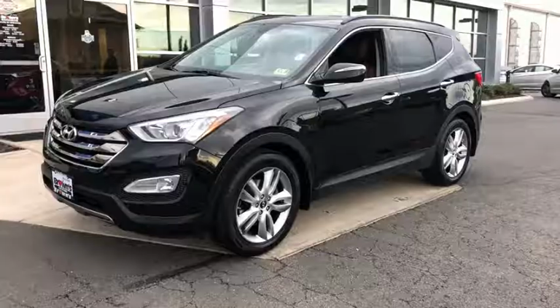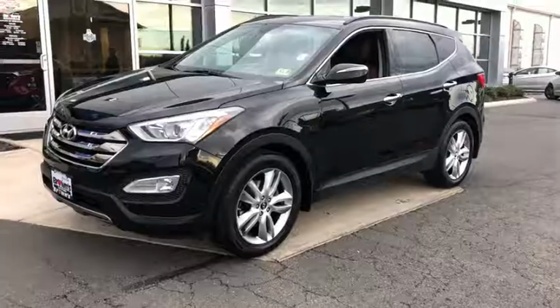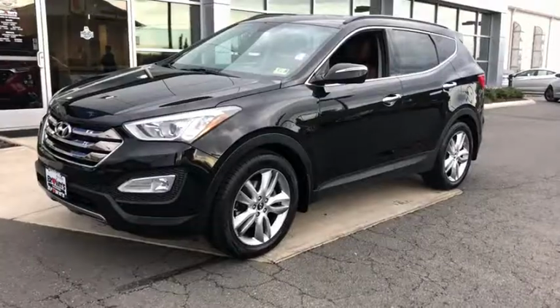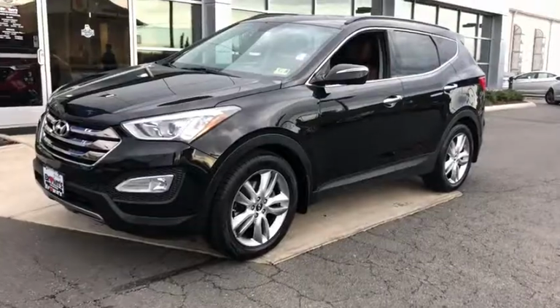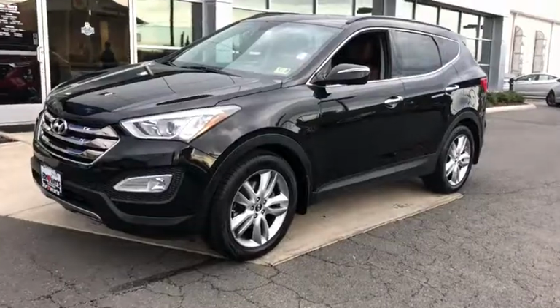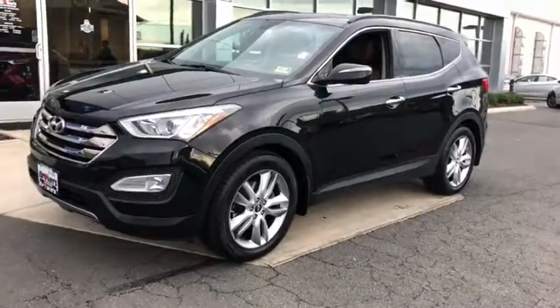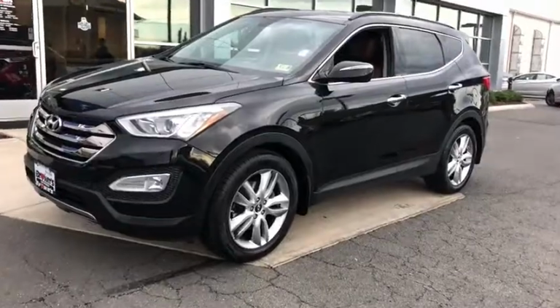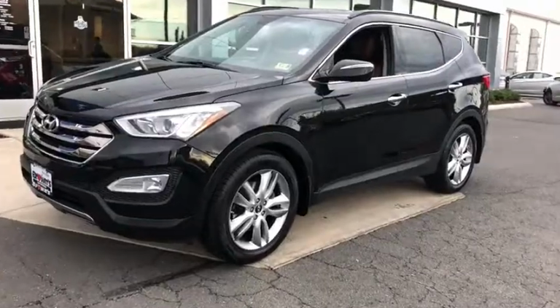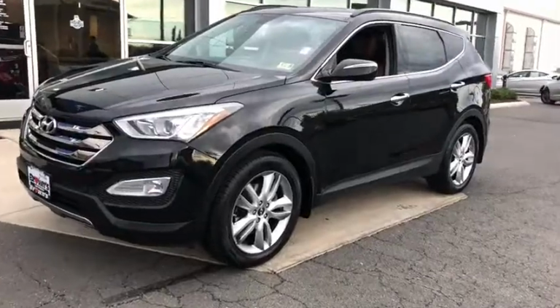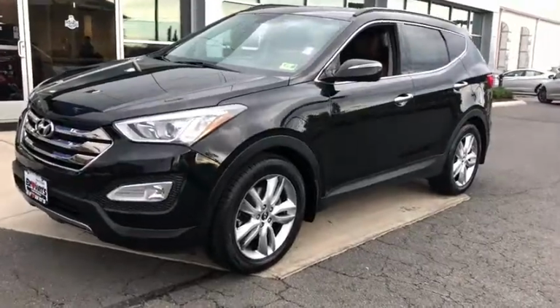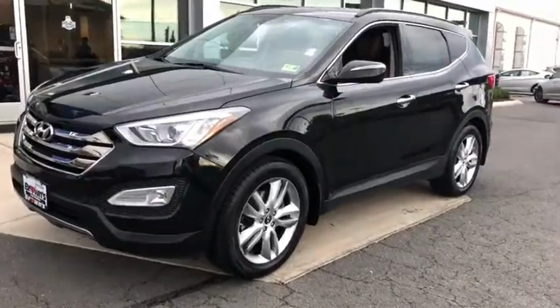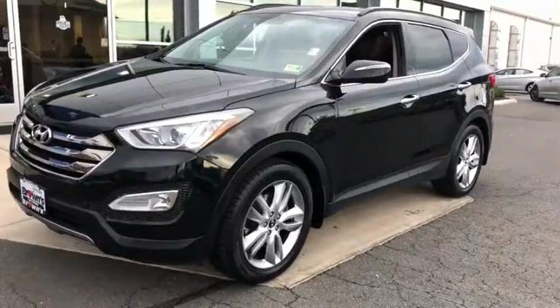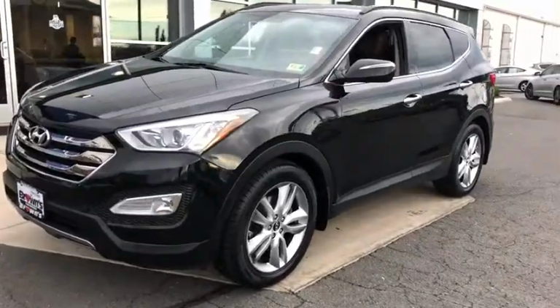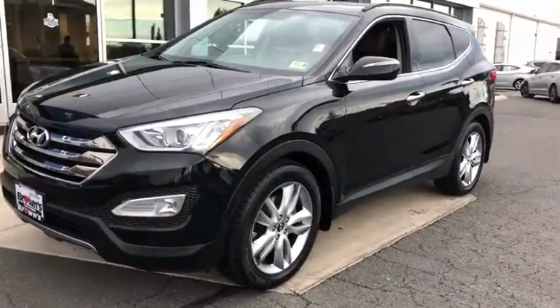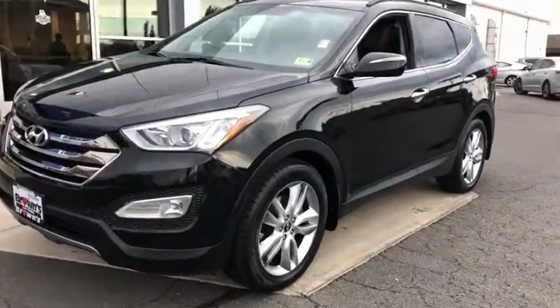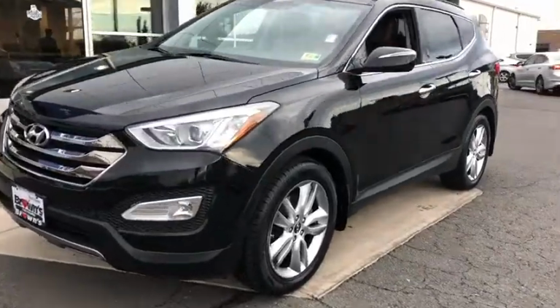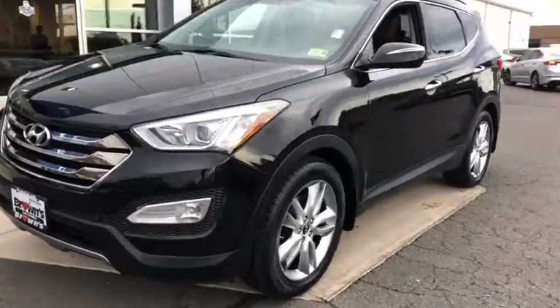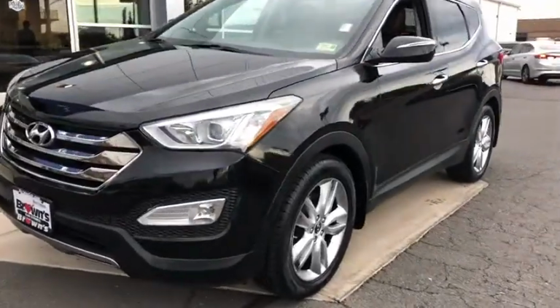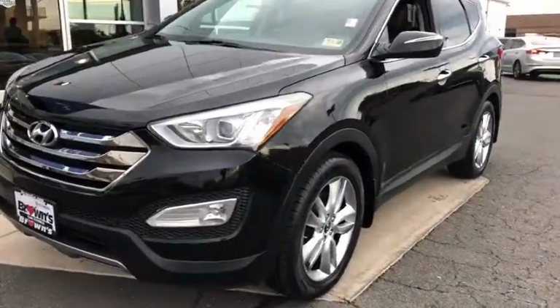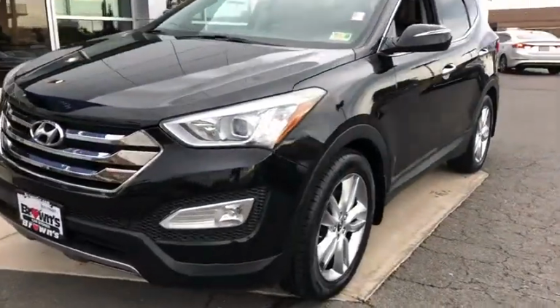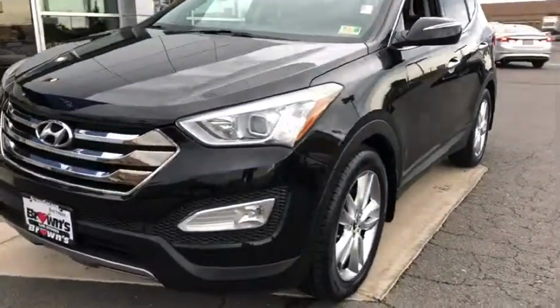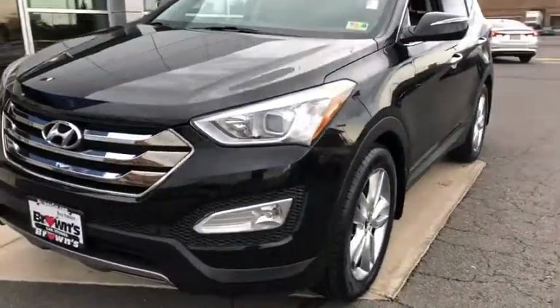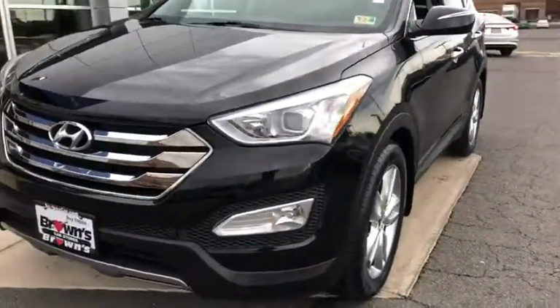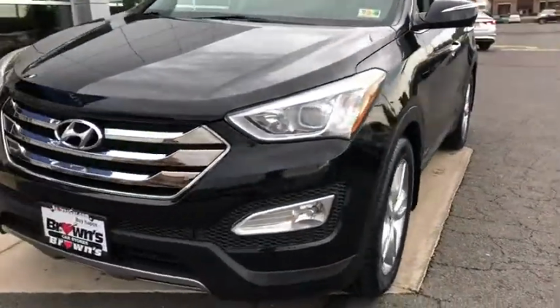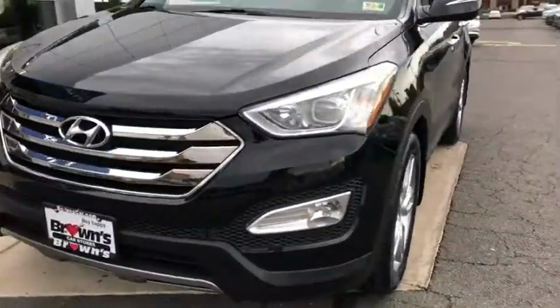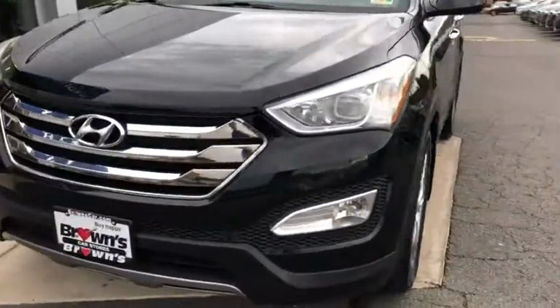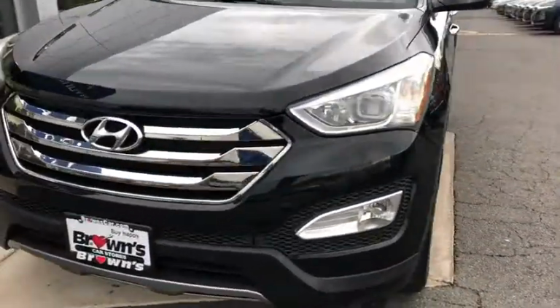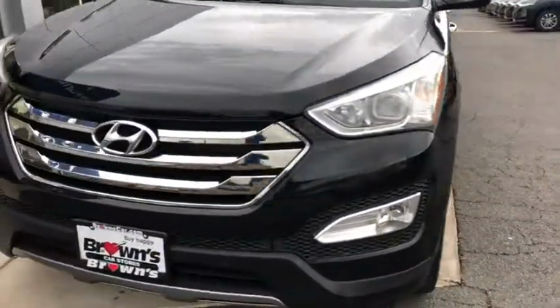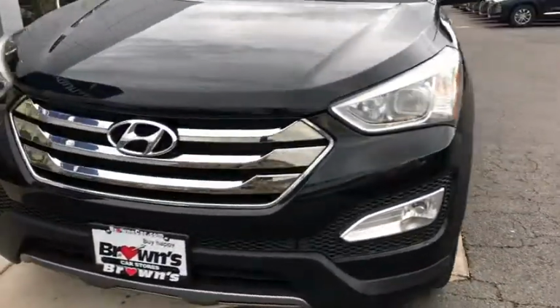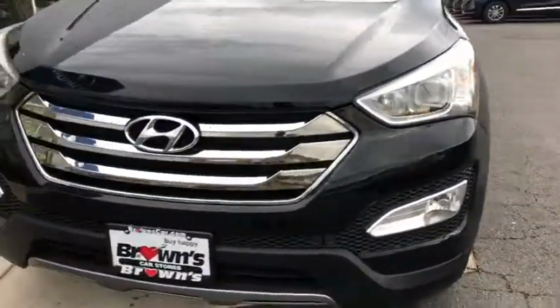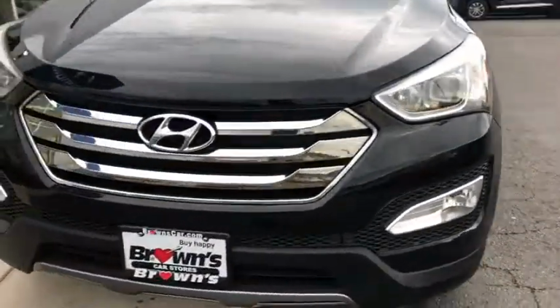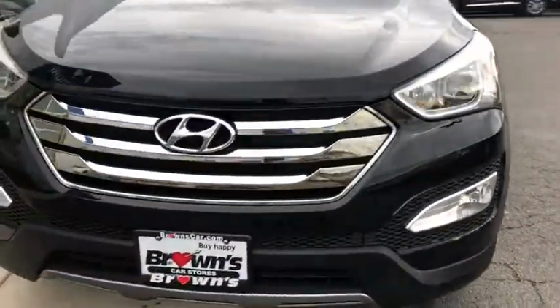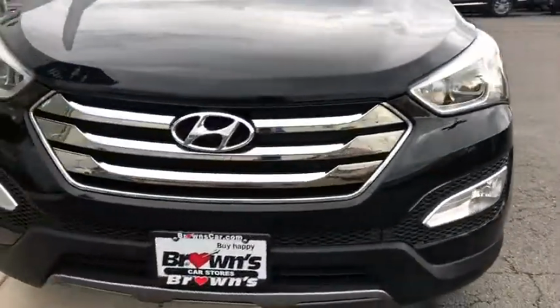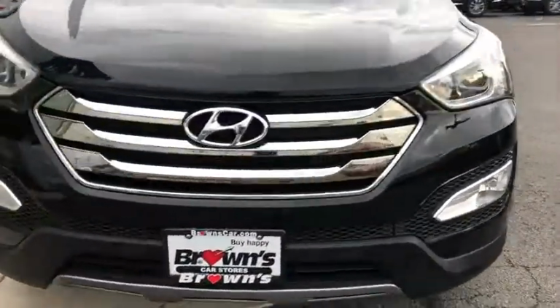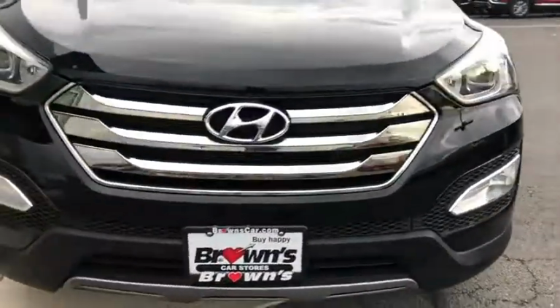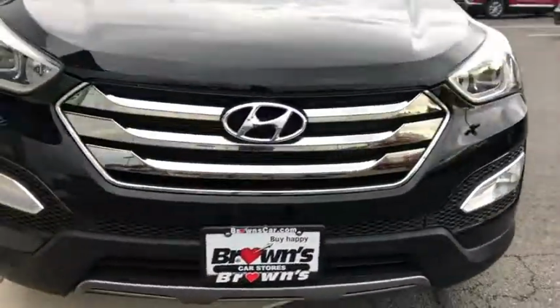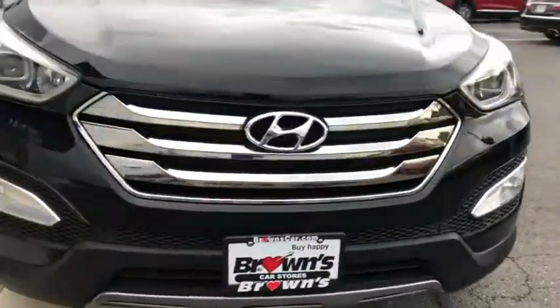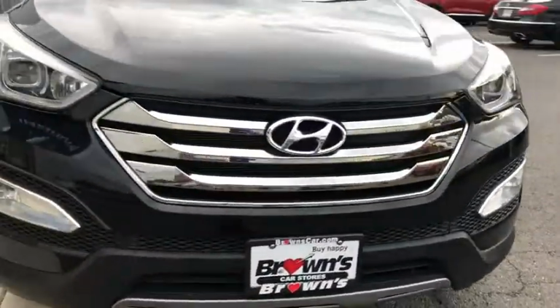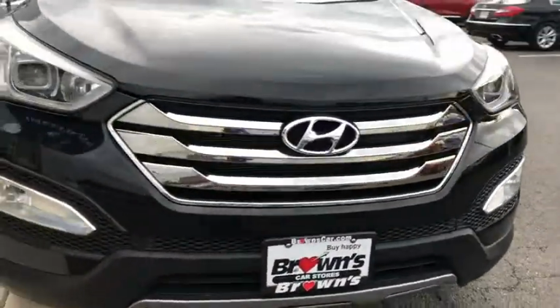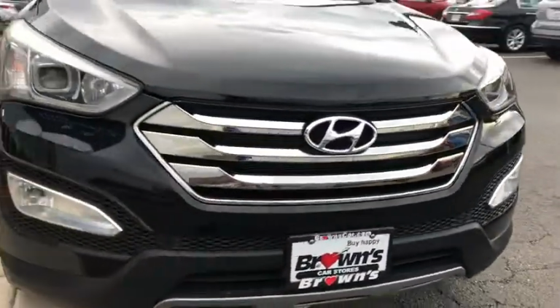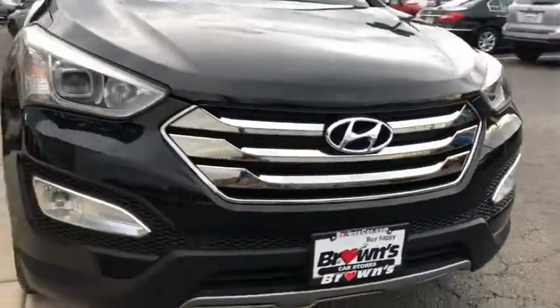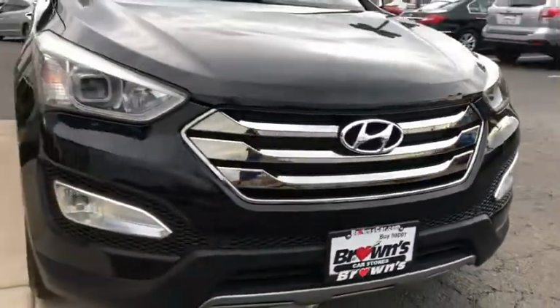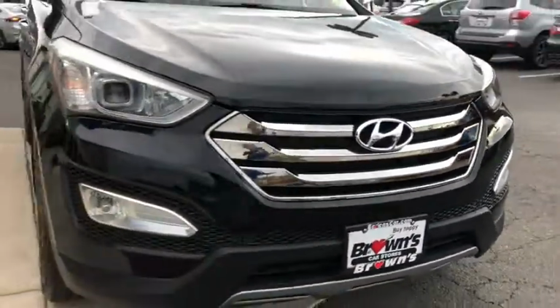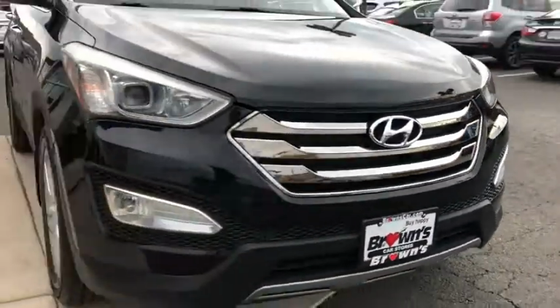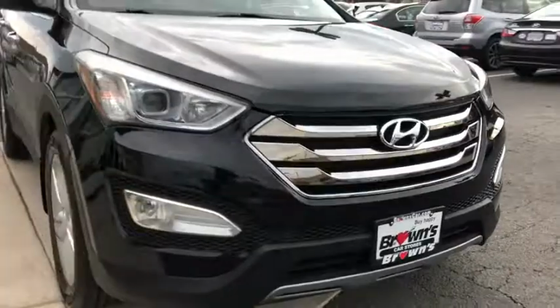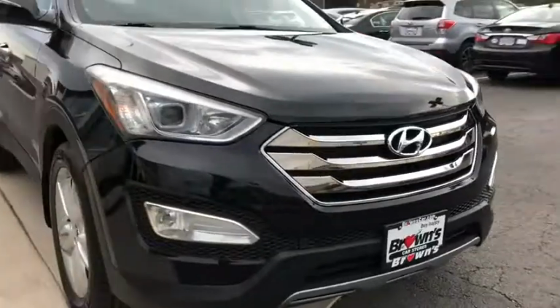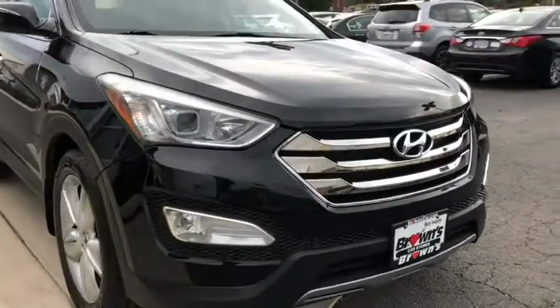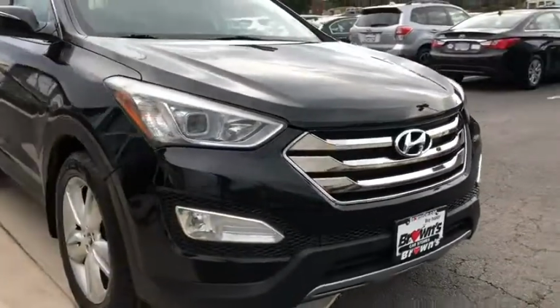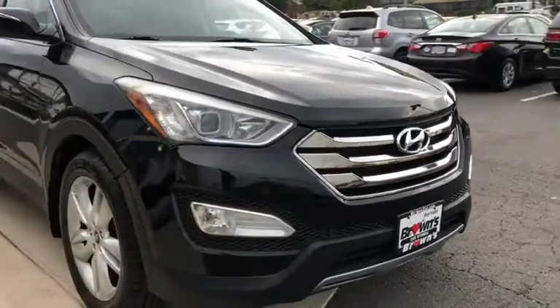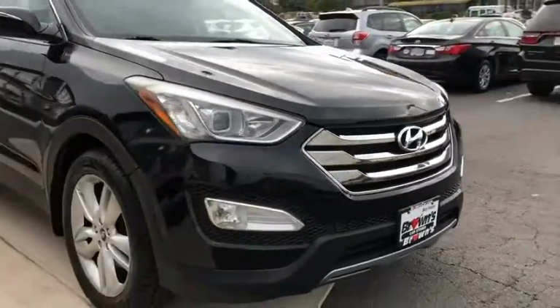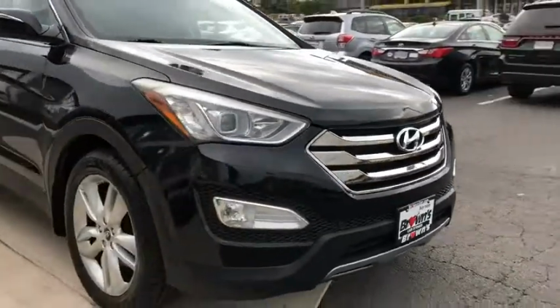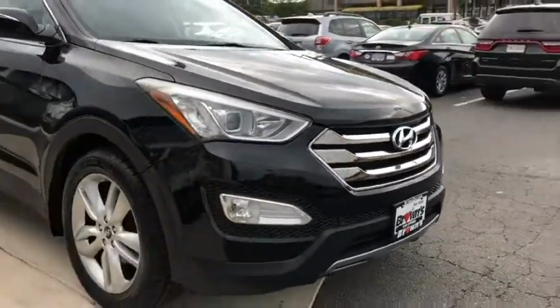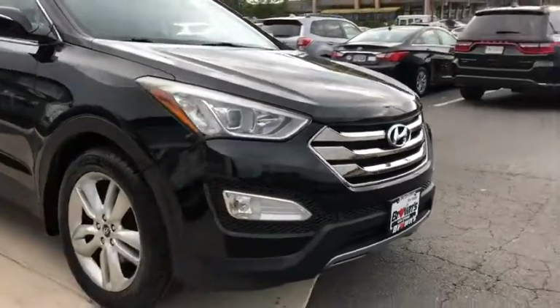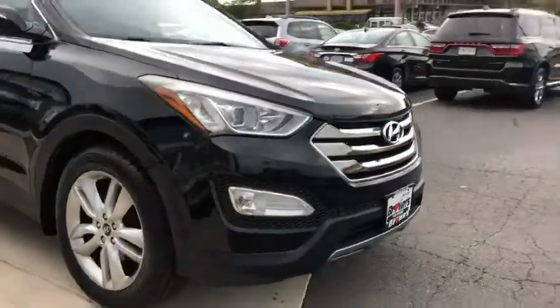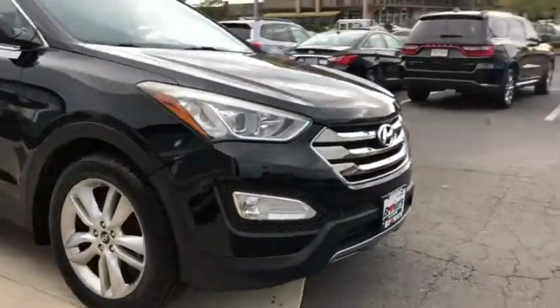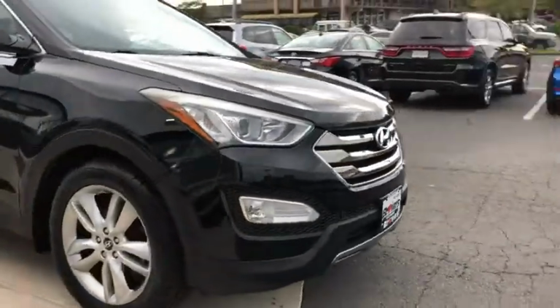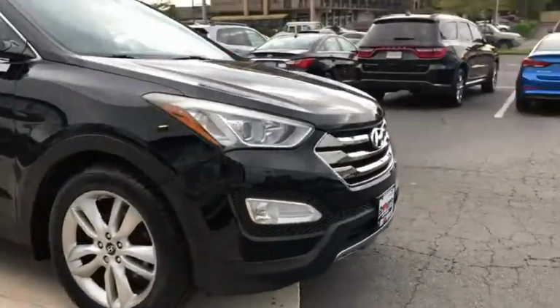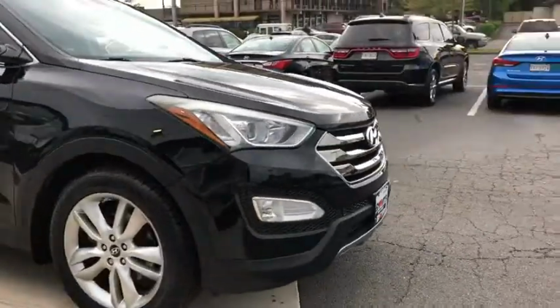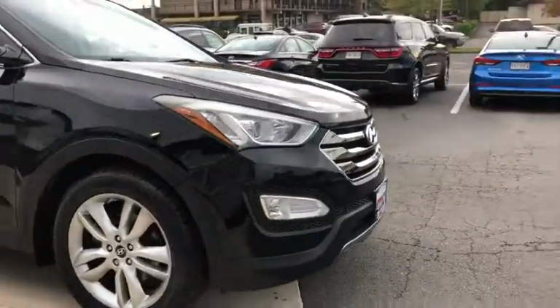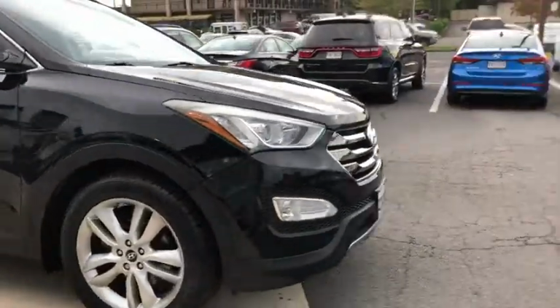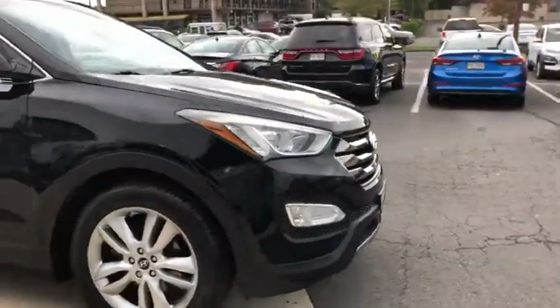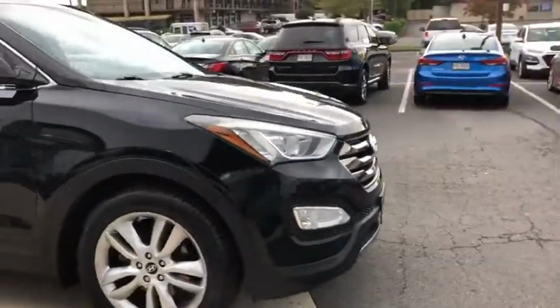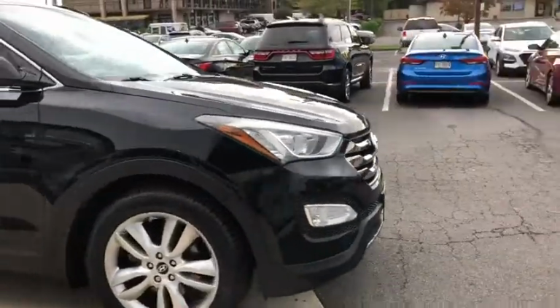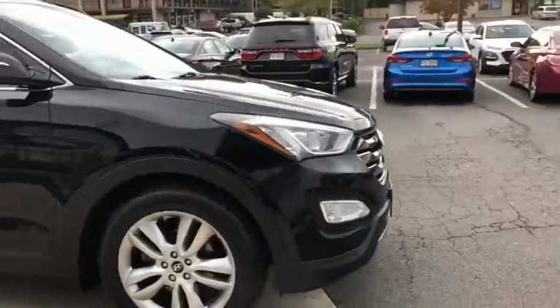2013 Hyundai Santa Fe. Style, quality, performance, value. Need we say more?